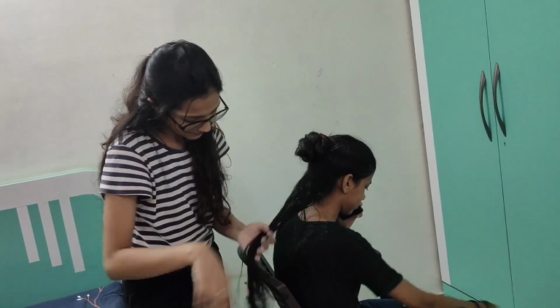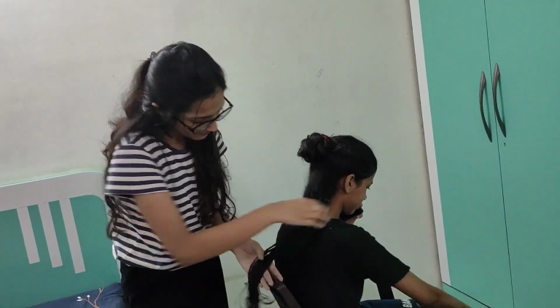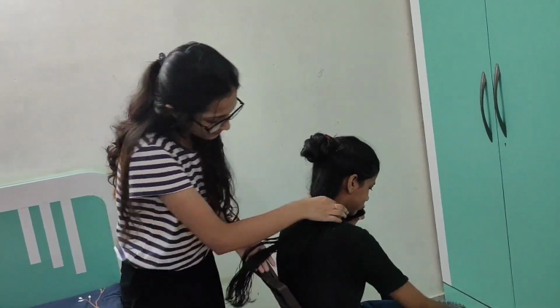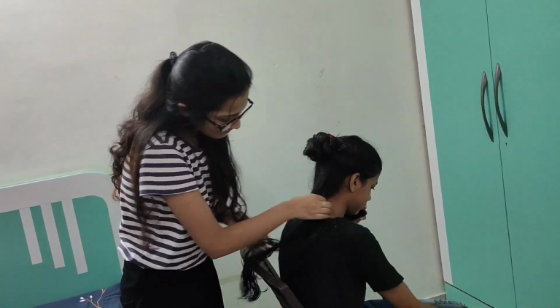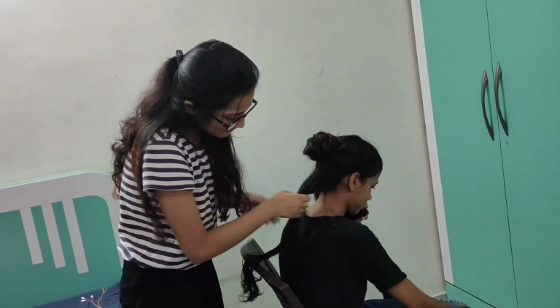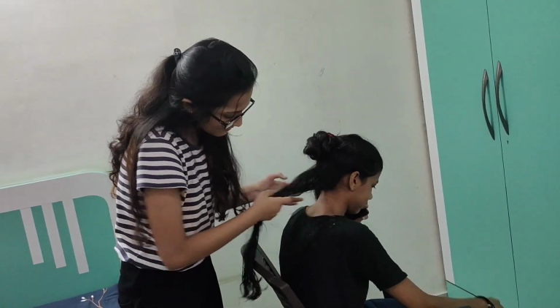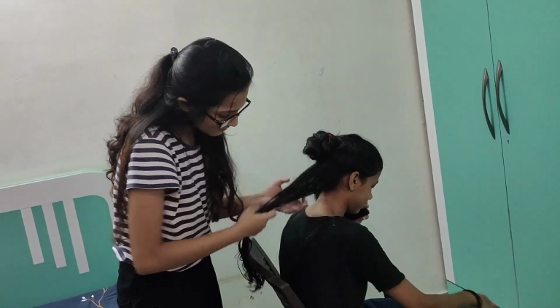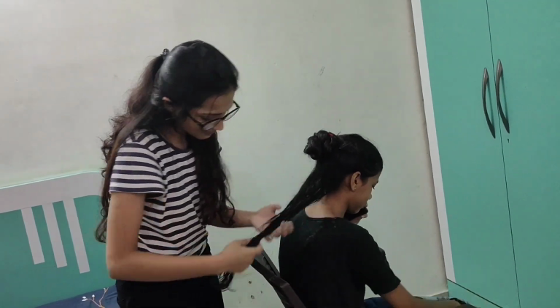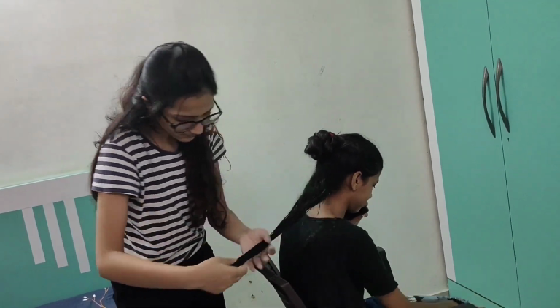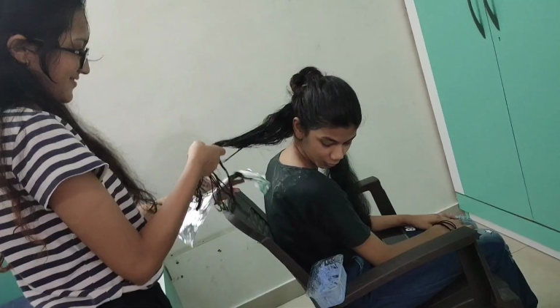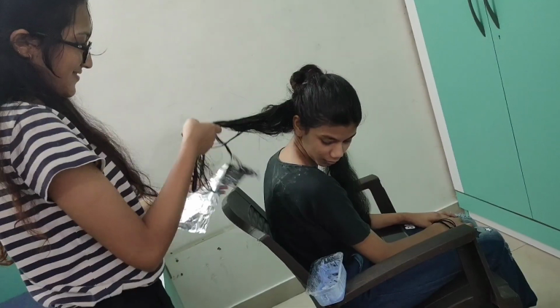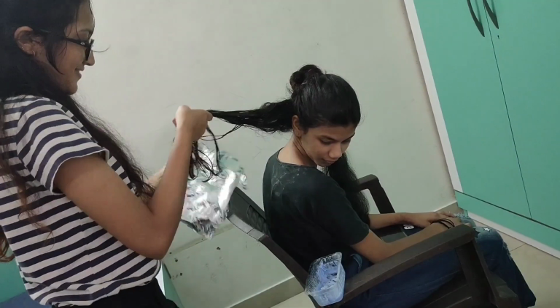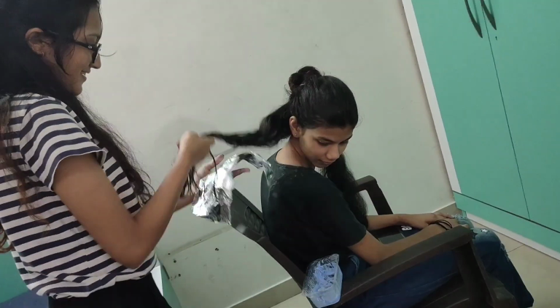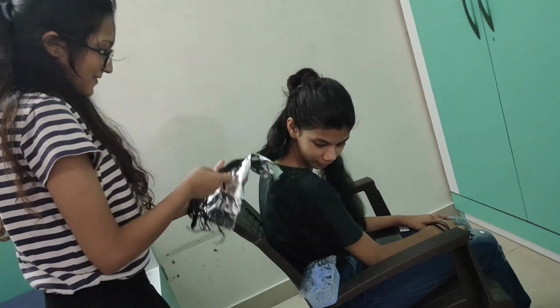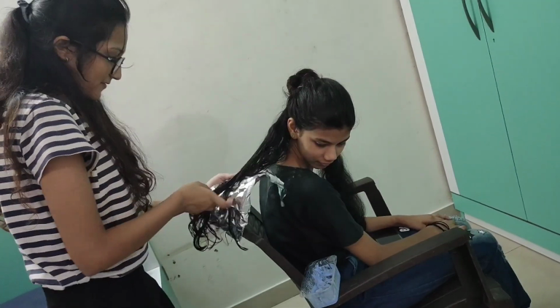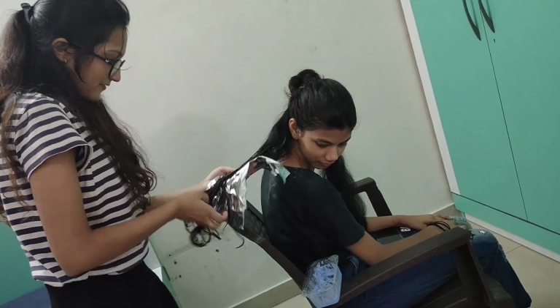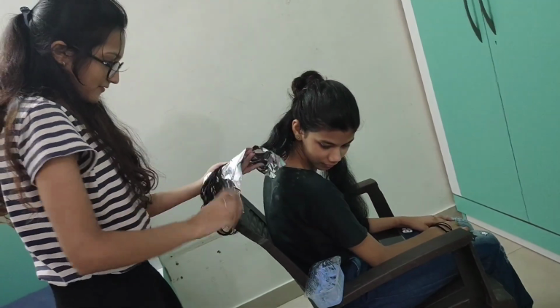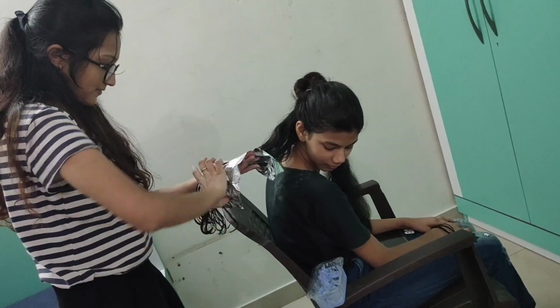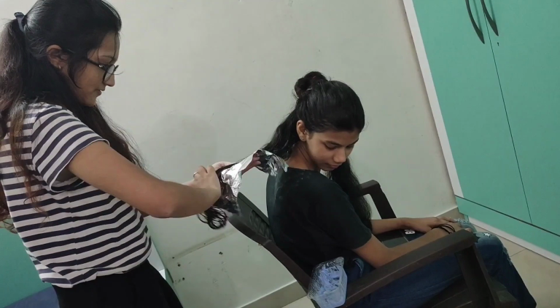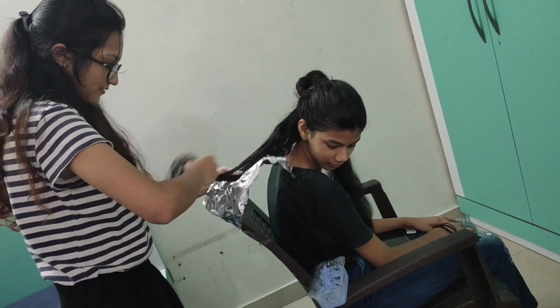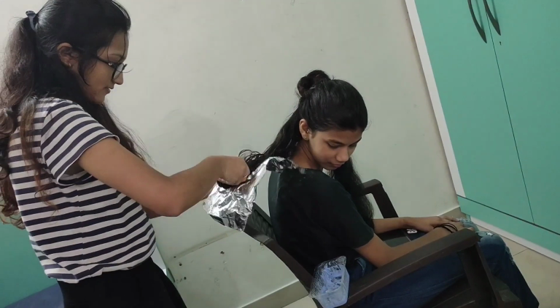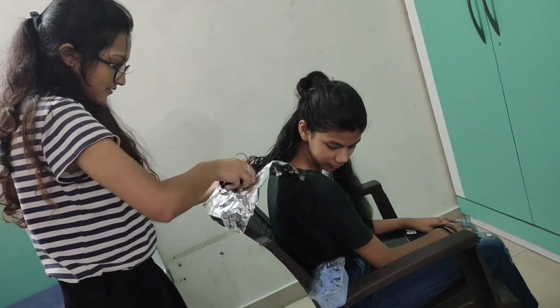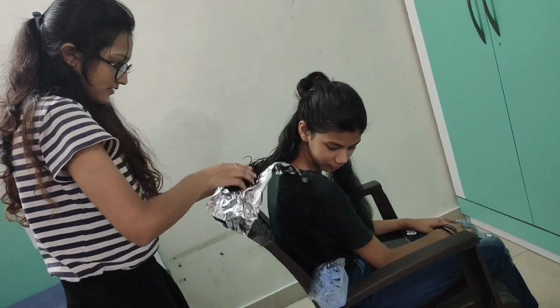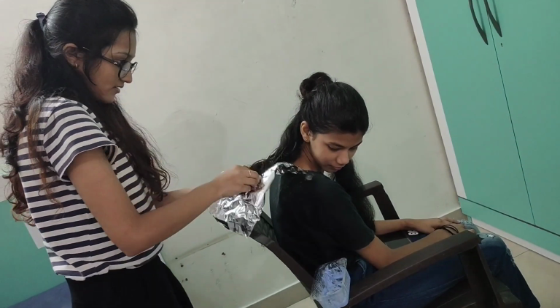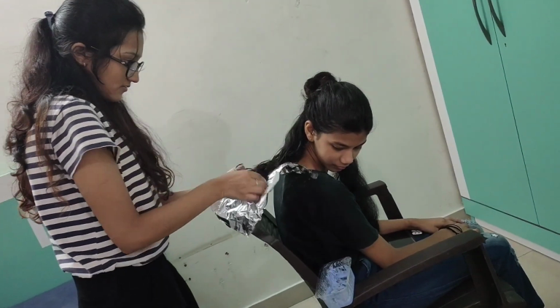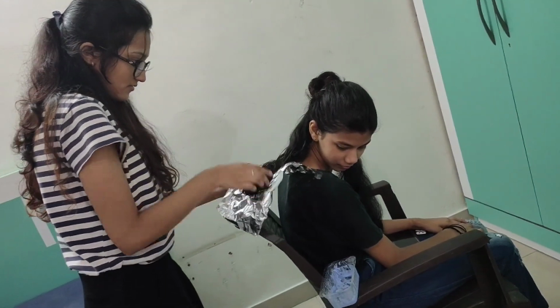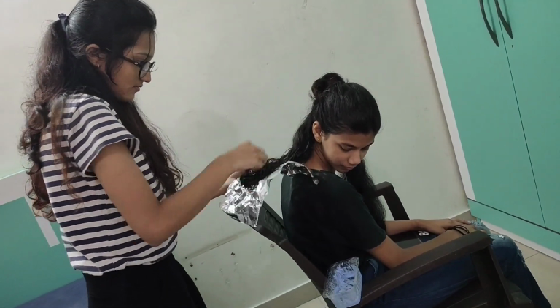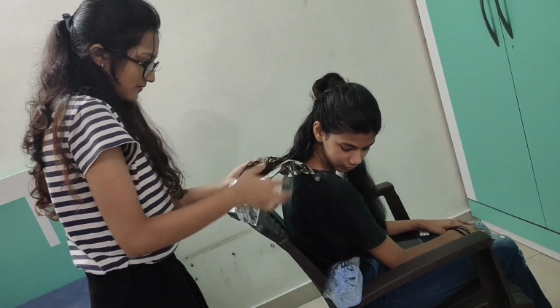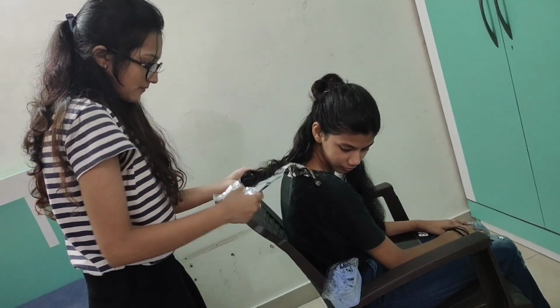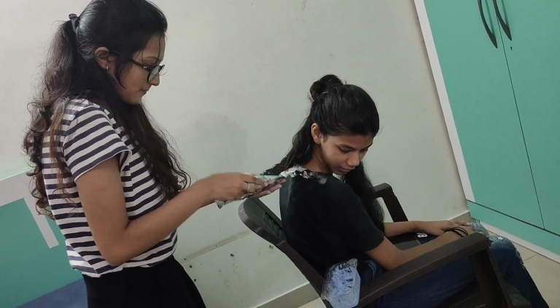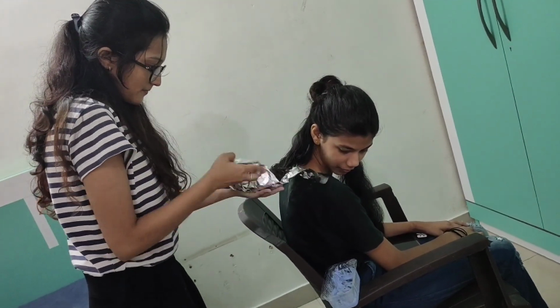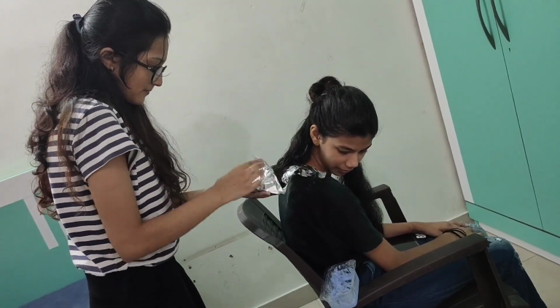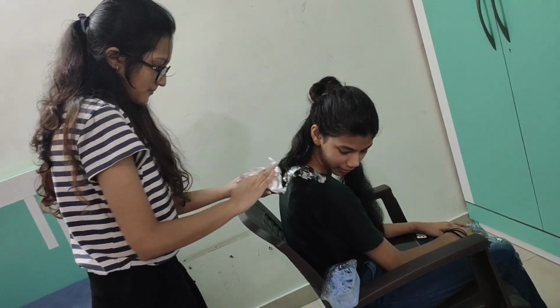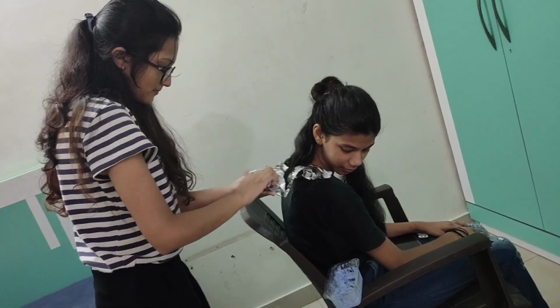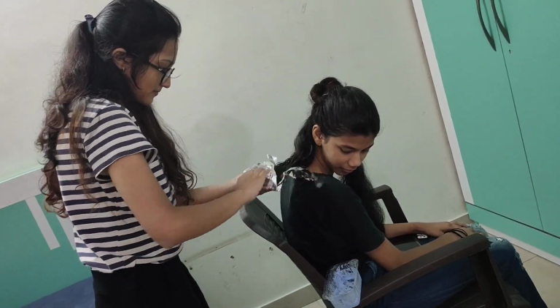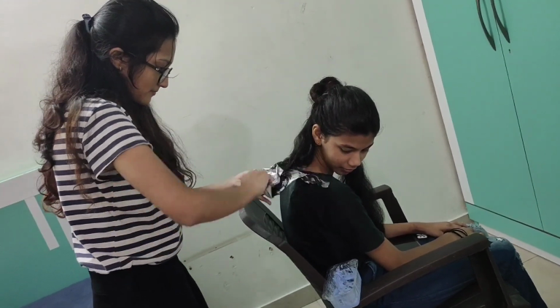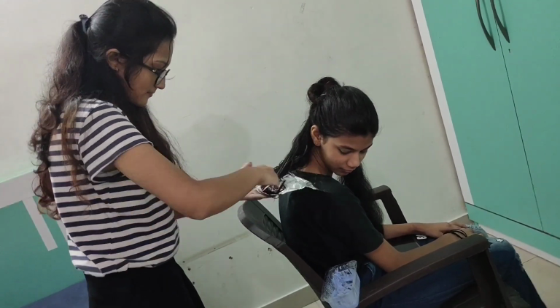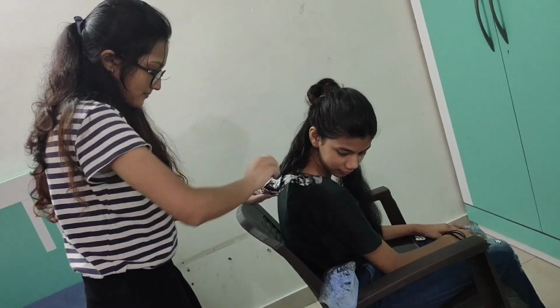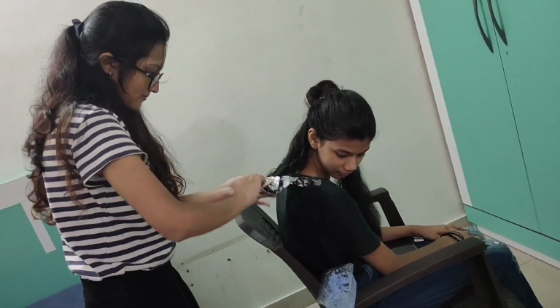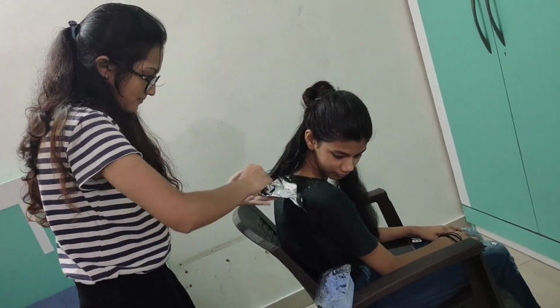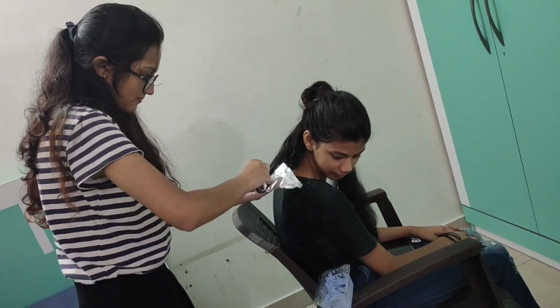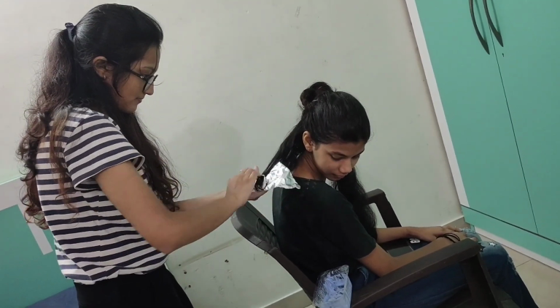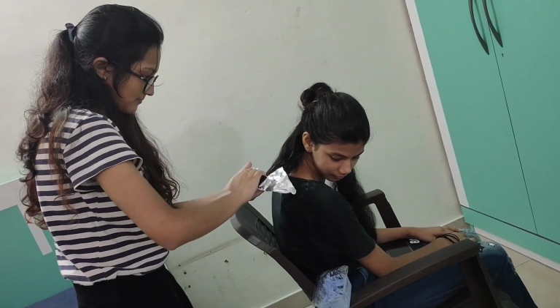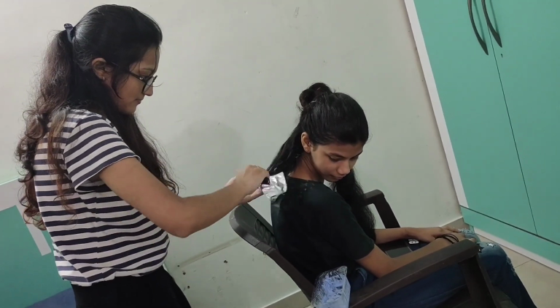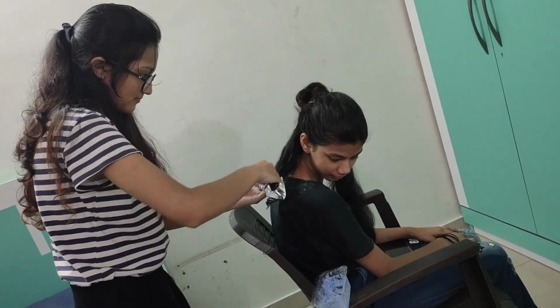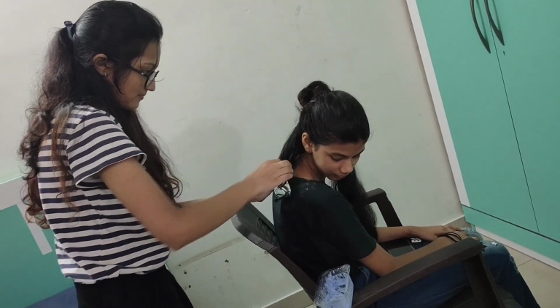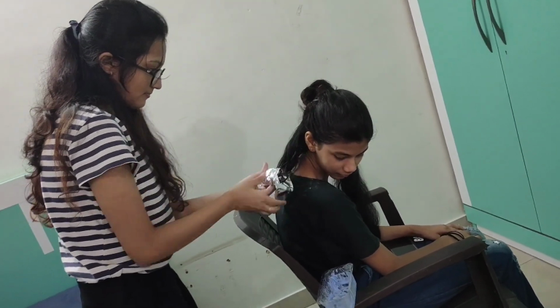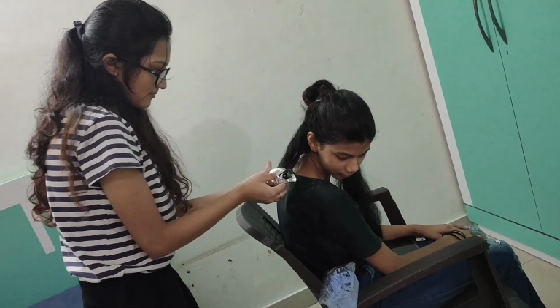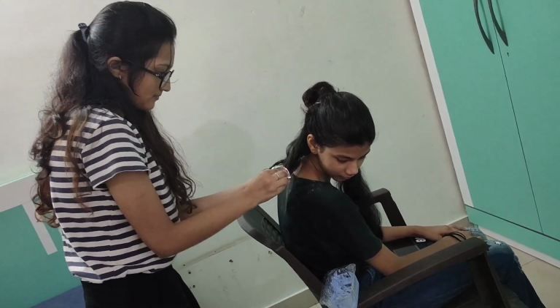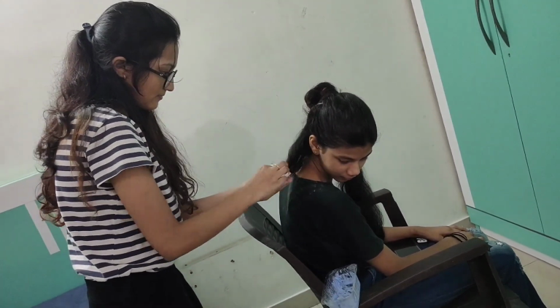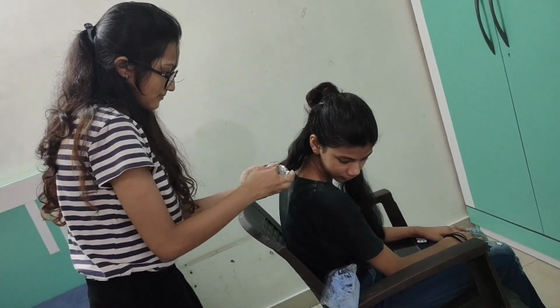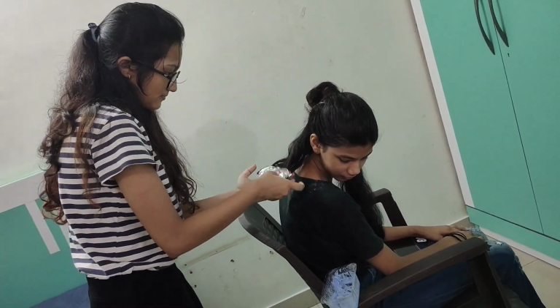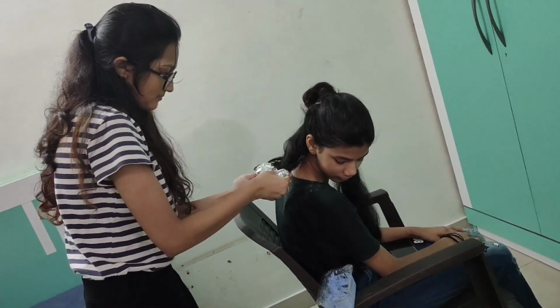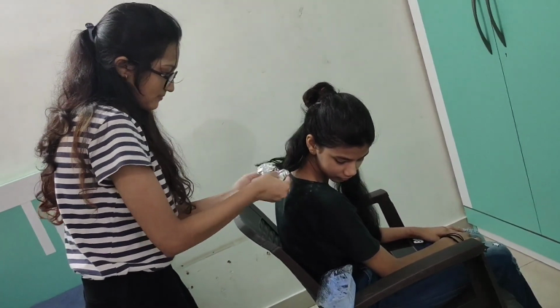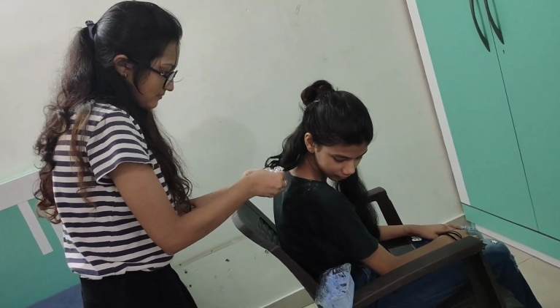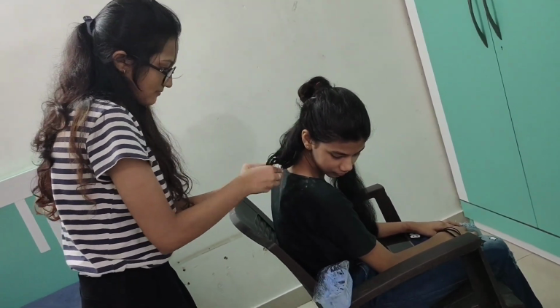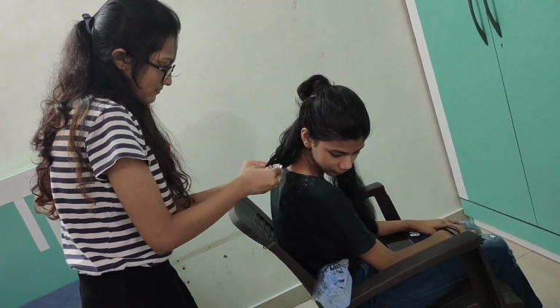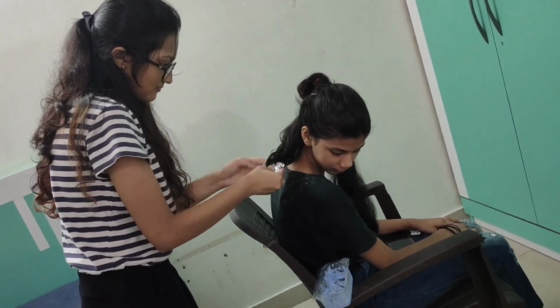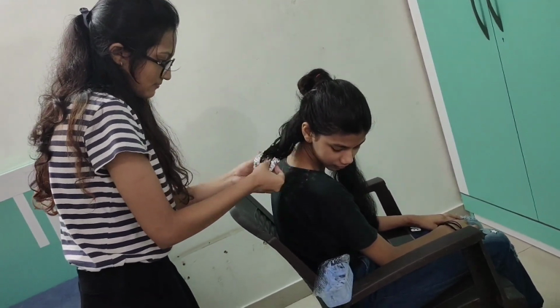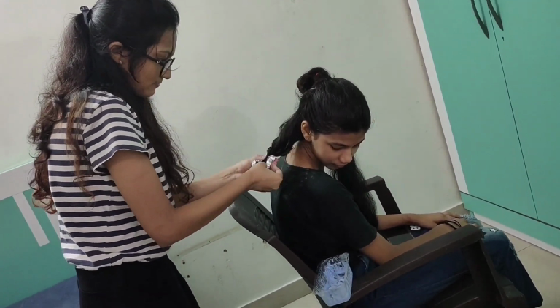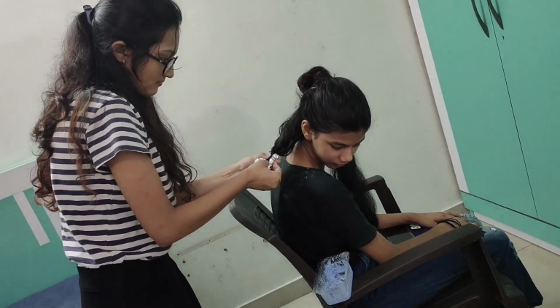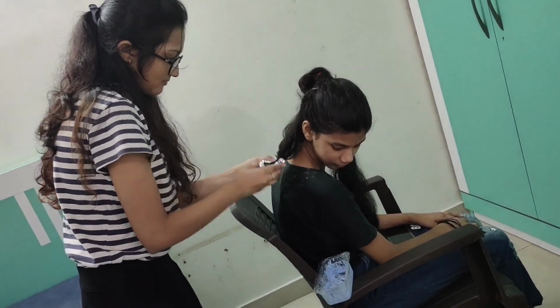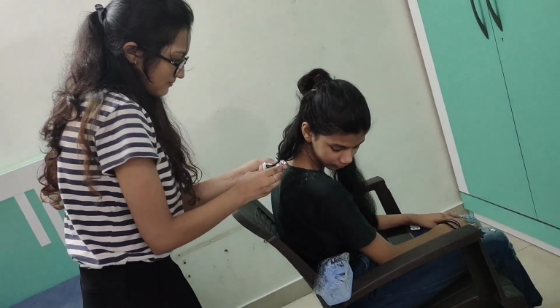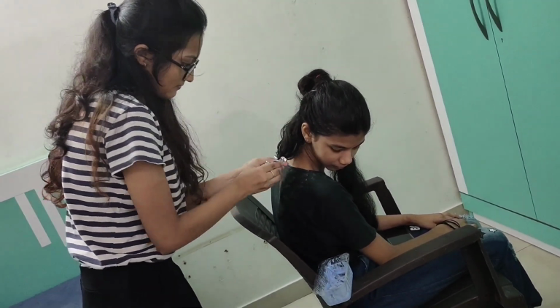After applying the color, I packed it with foil paper so that it does not mix with the other hair.